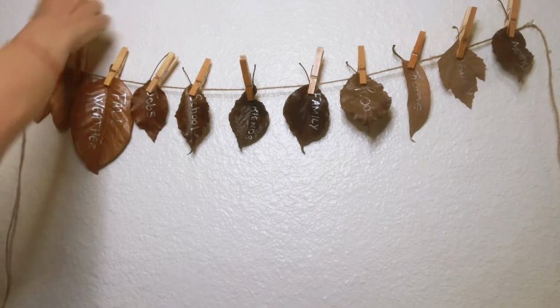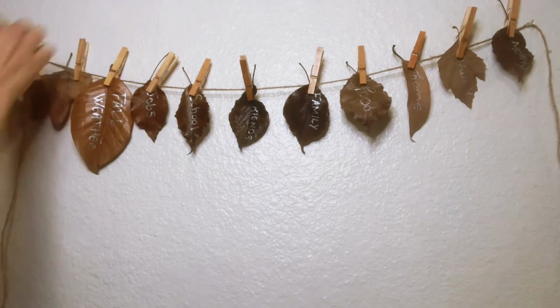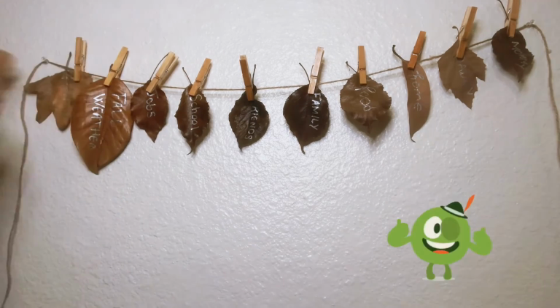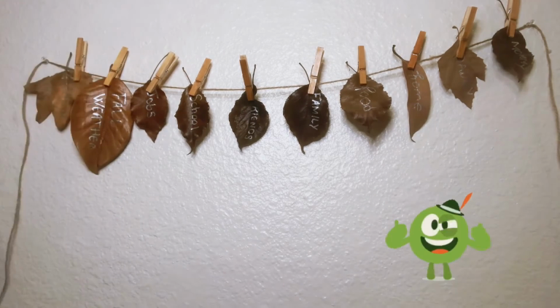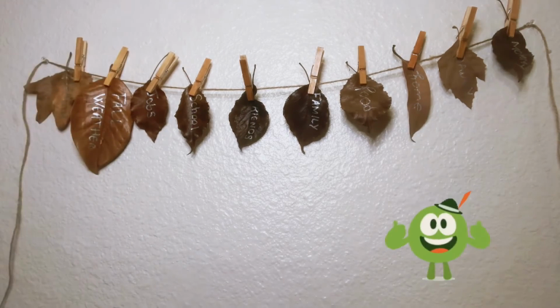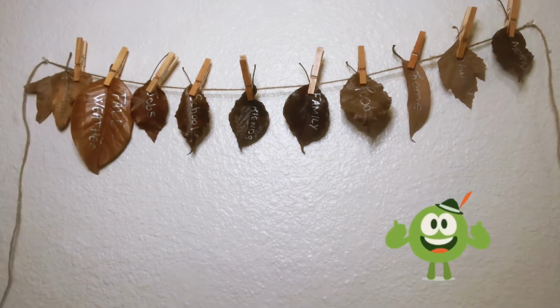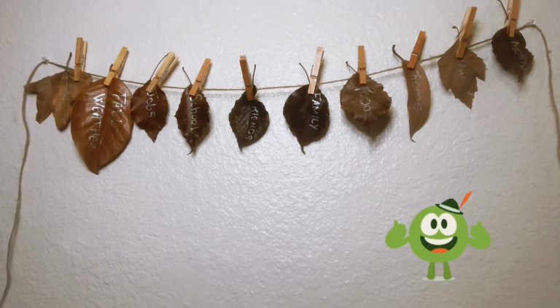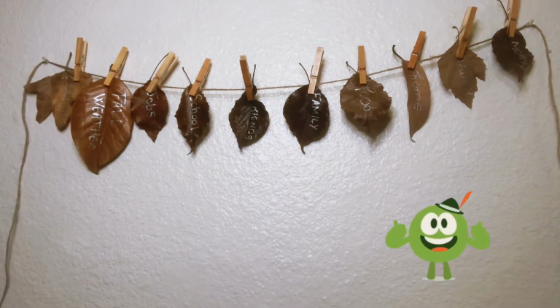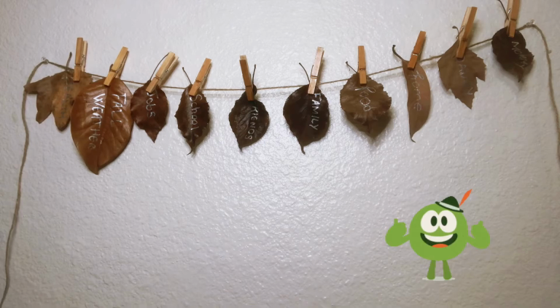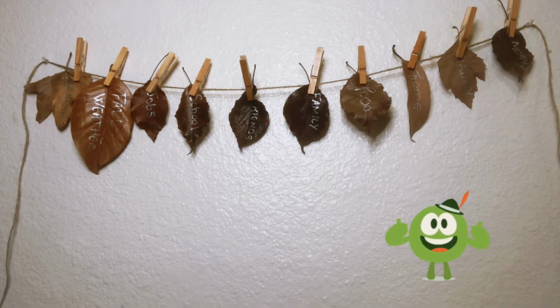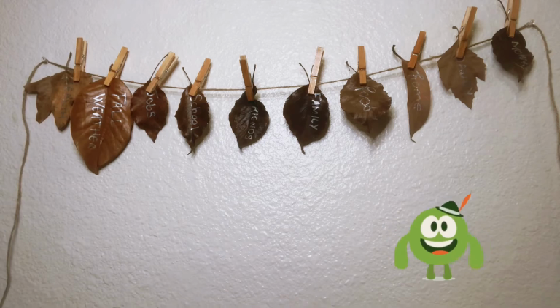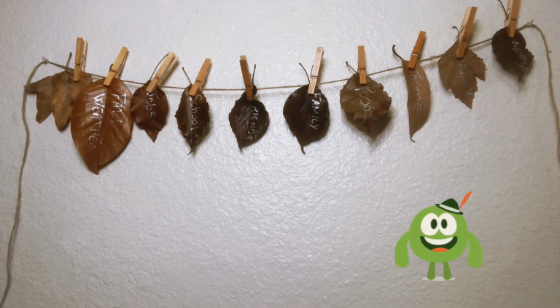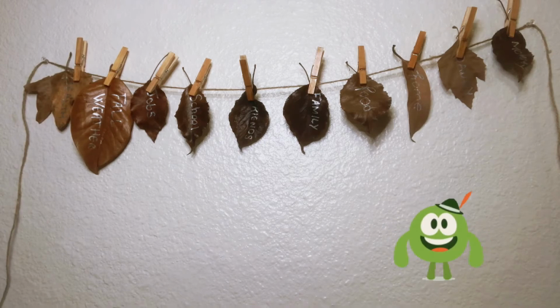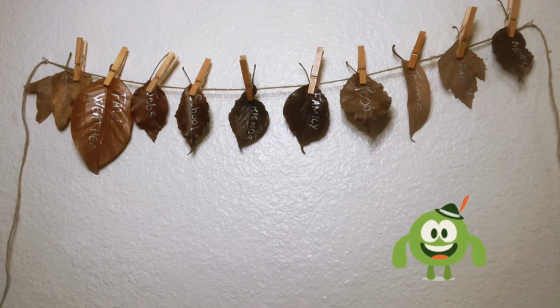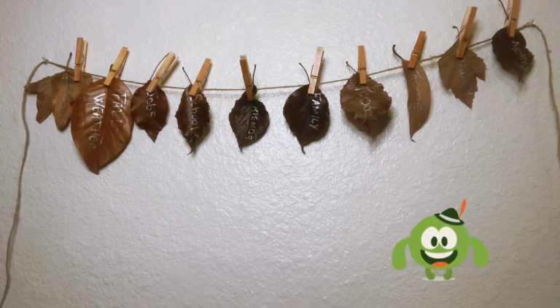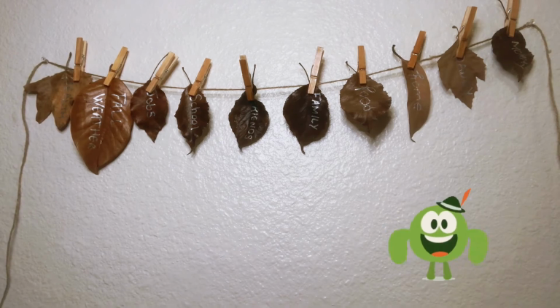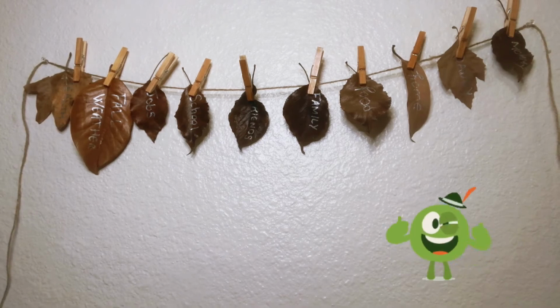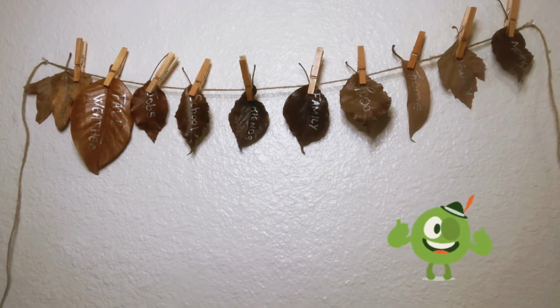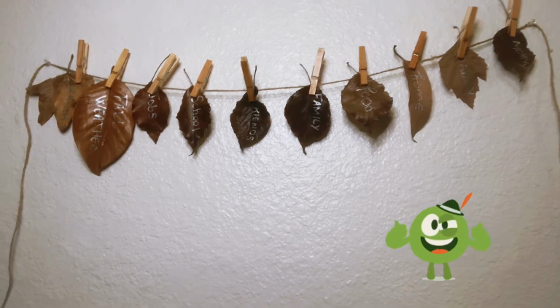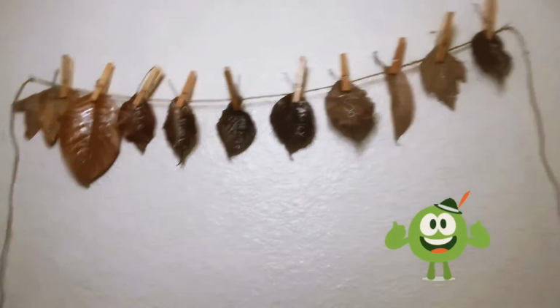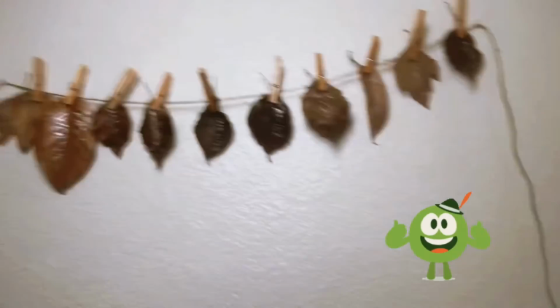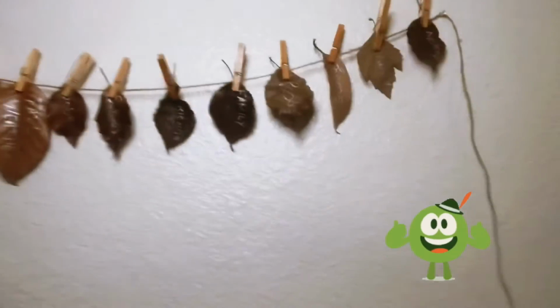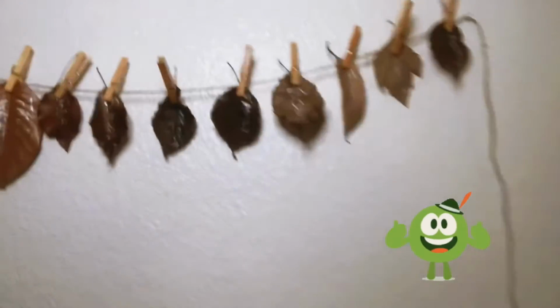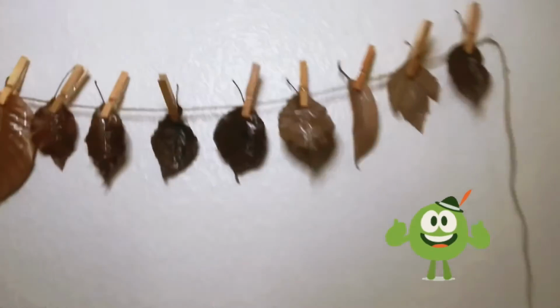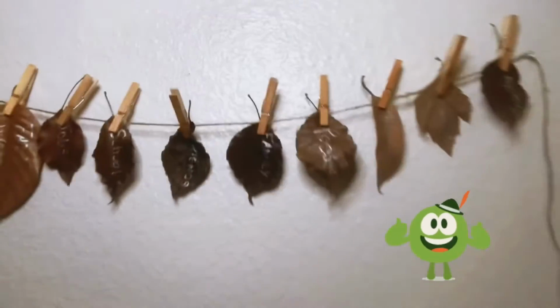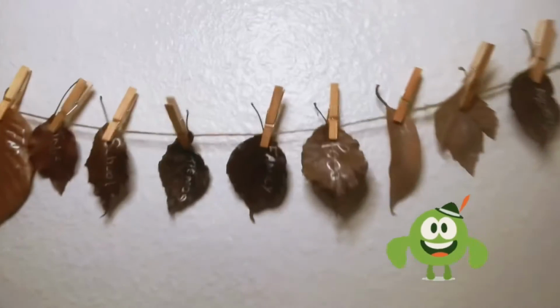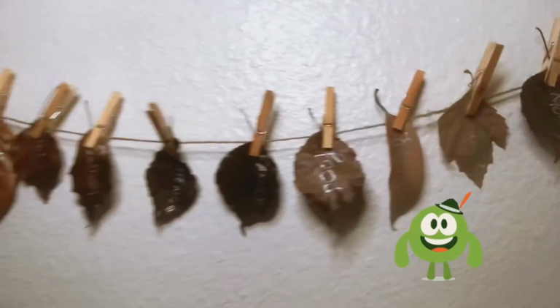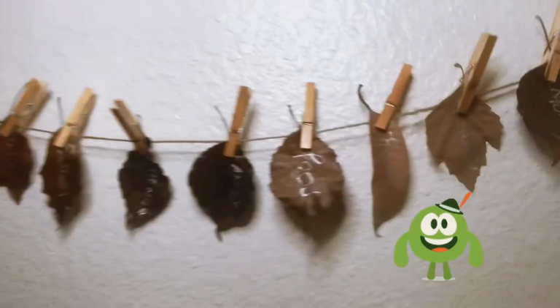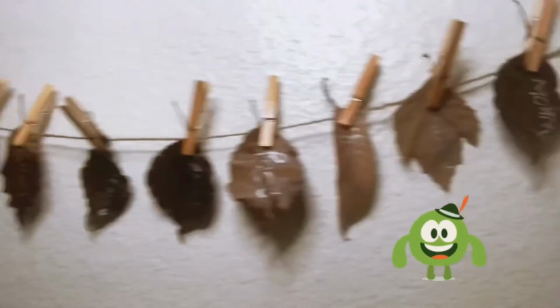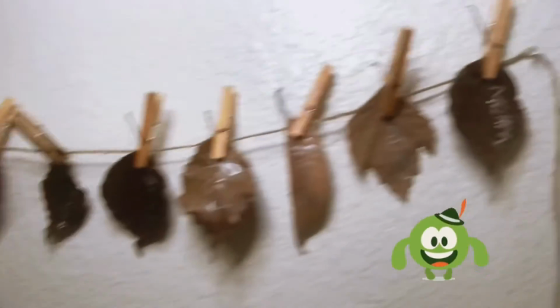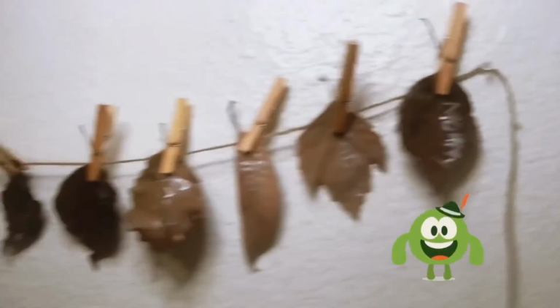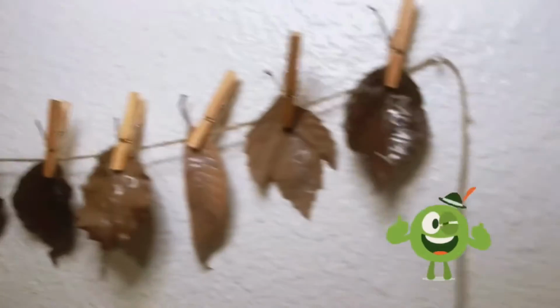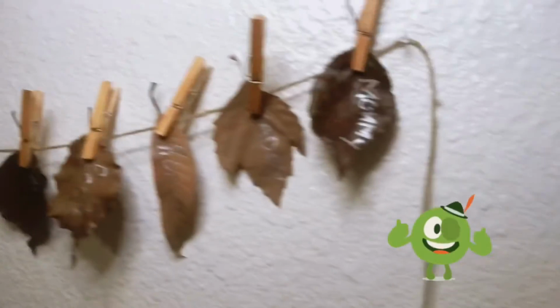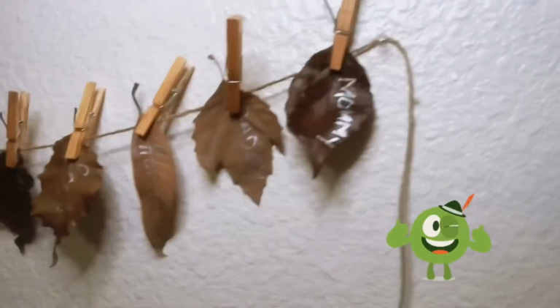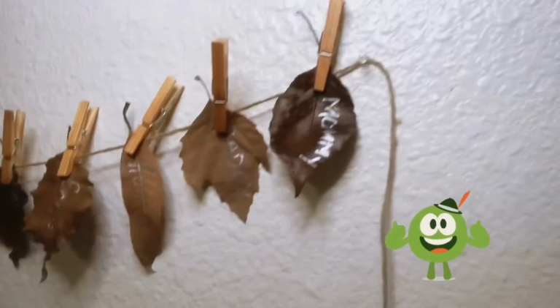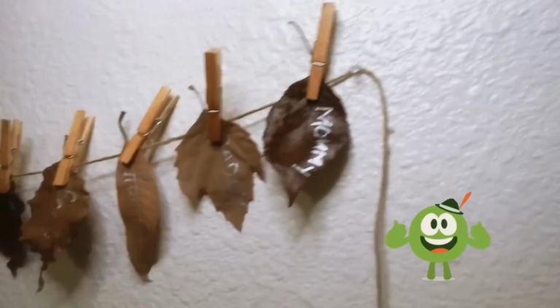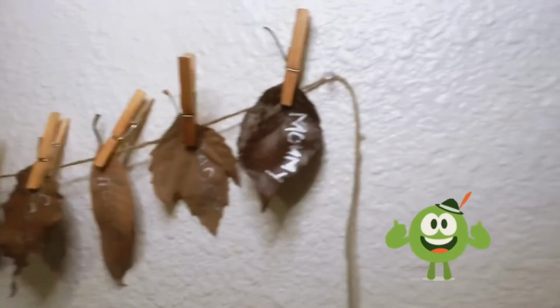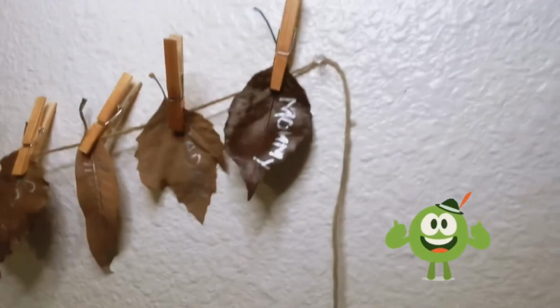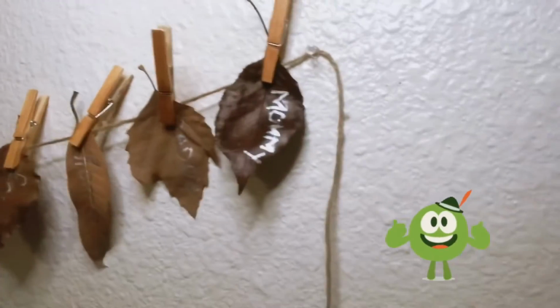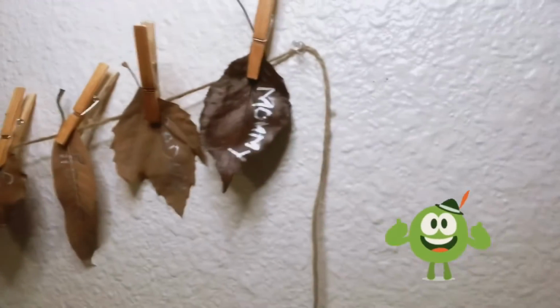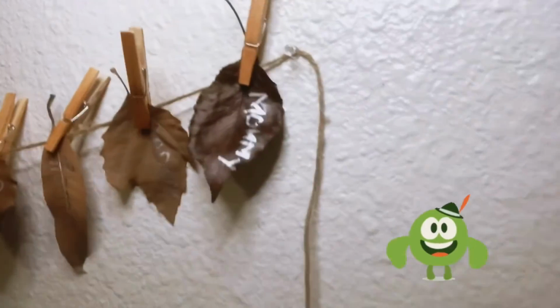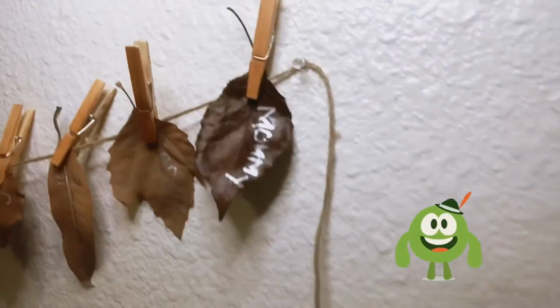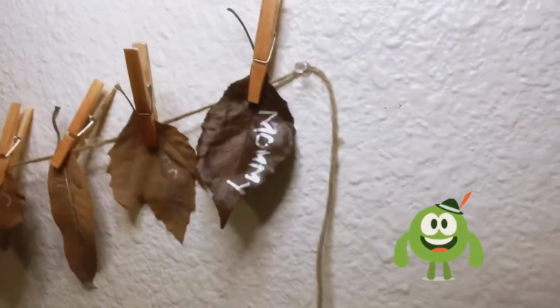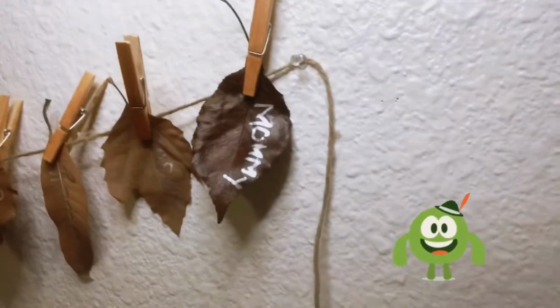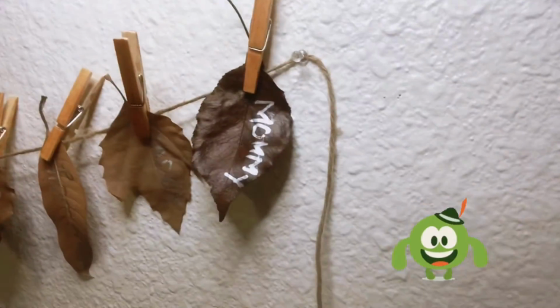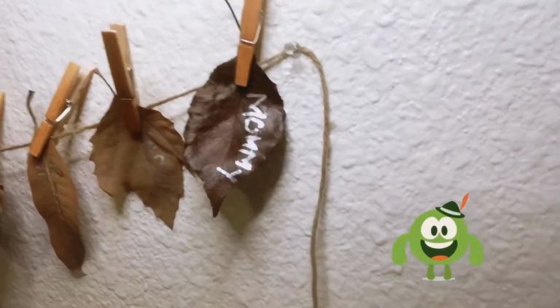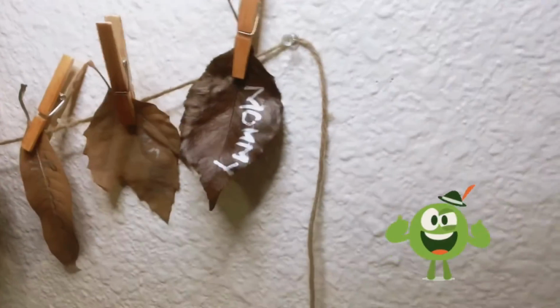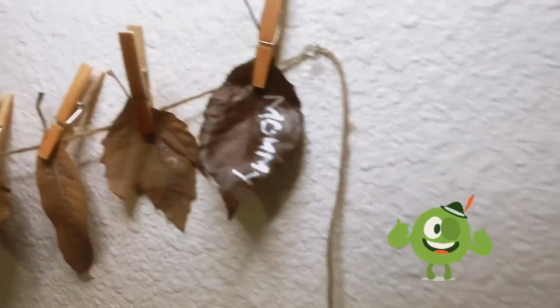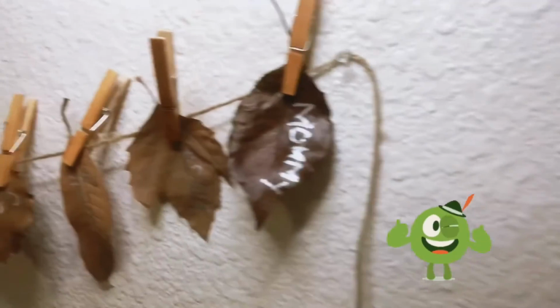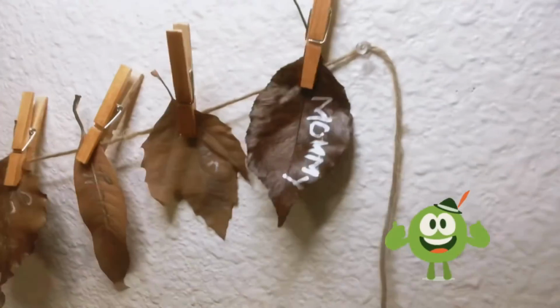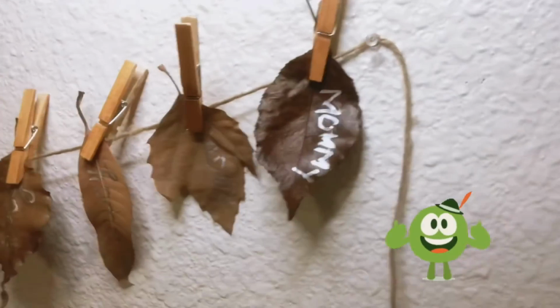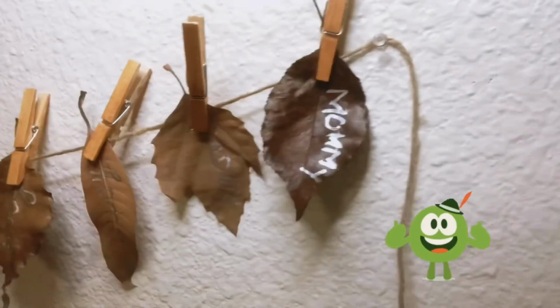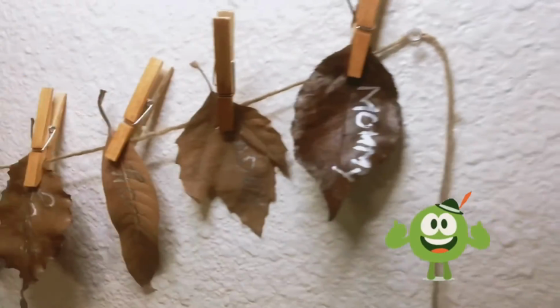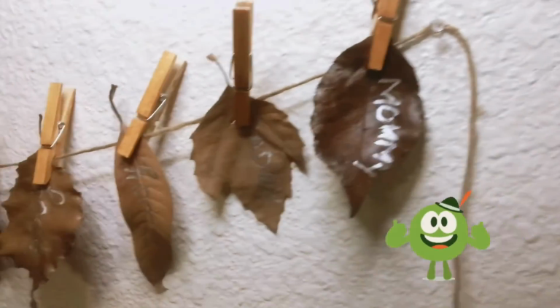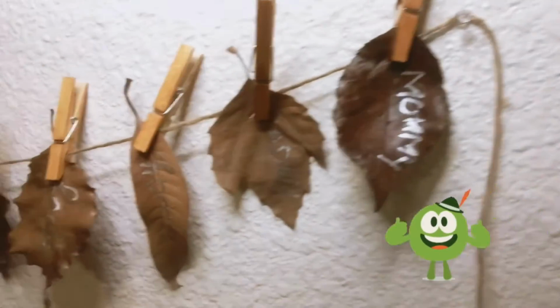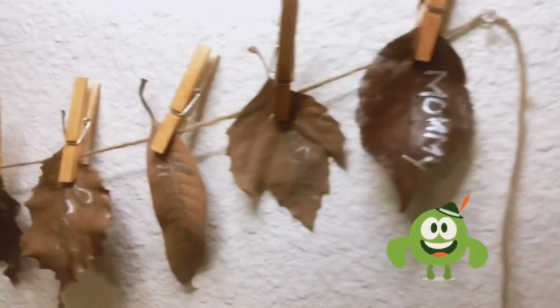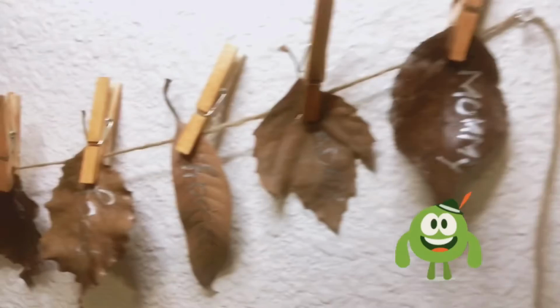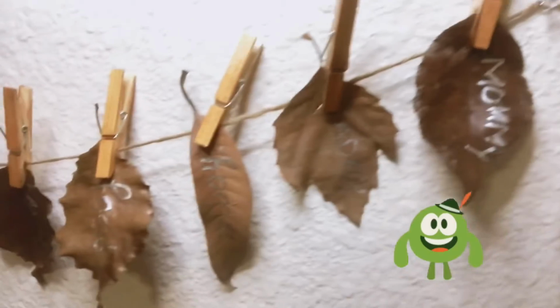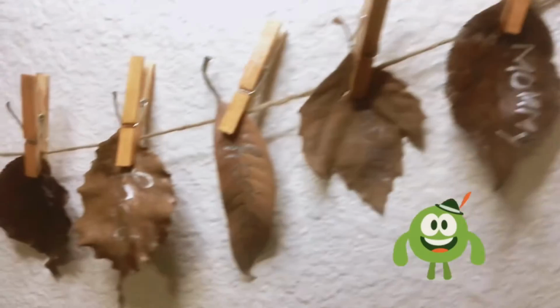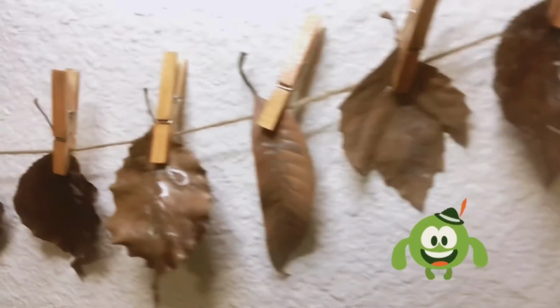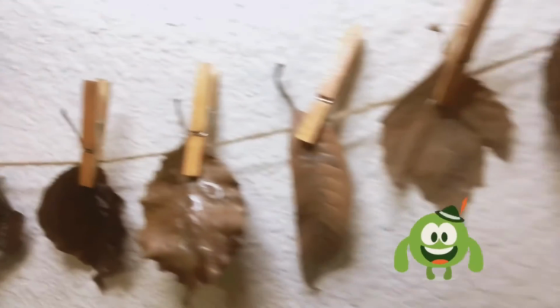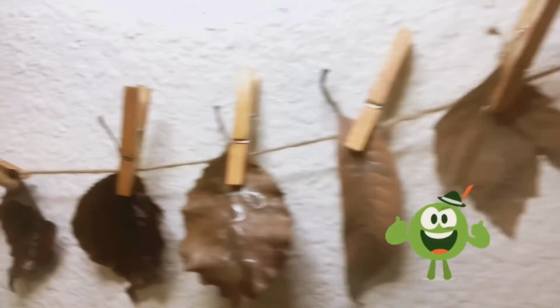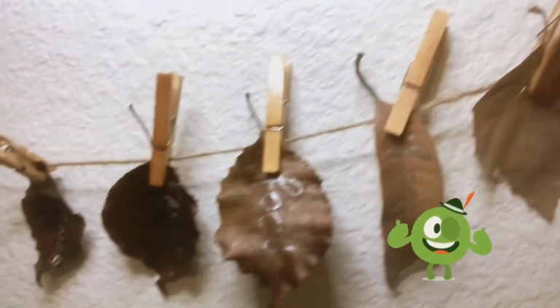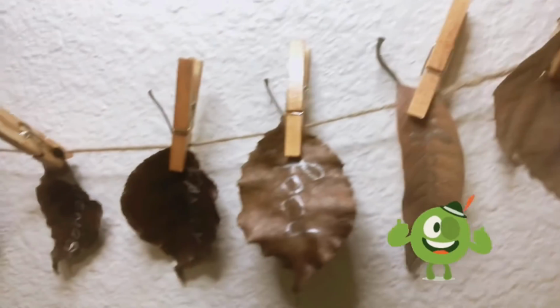Hope that you like this project — thankful leaves. See you next video! Bye-bye!